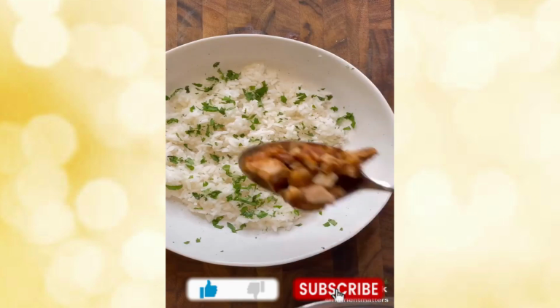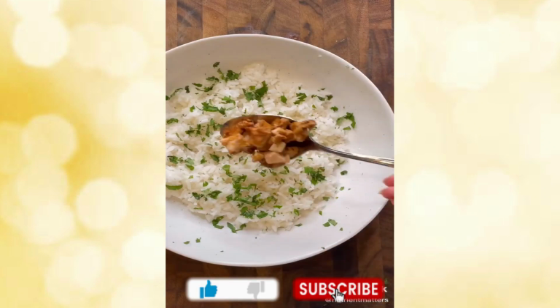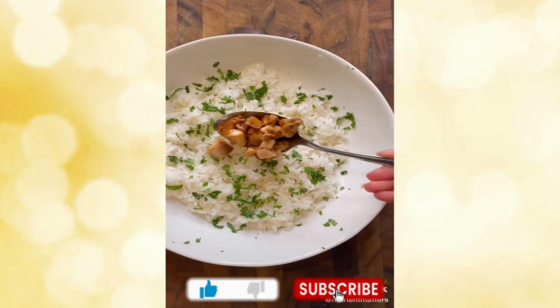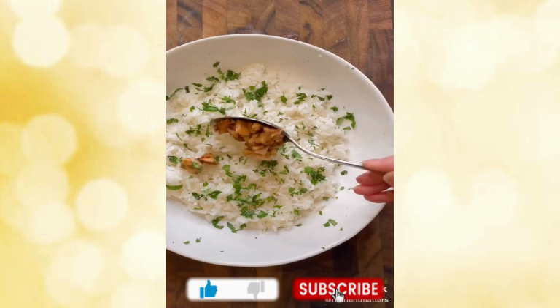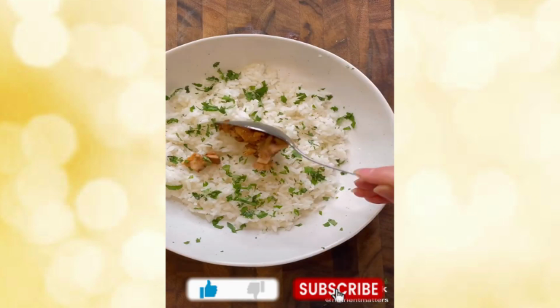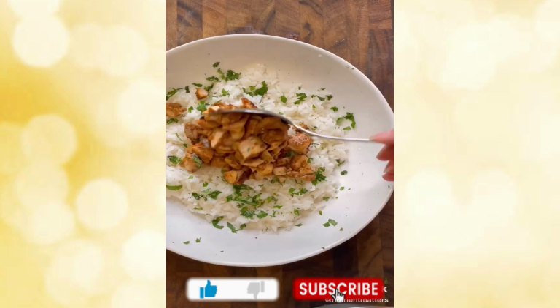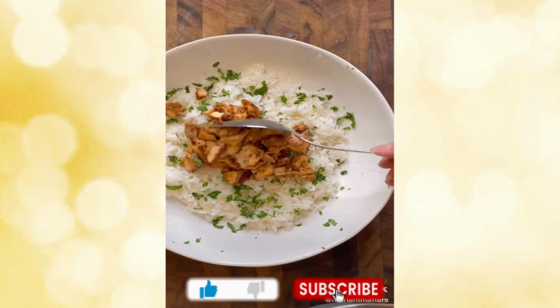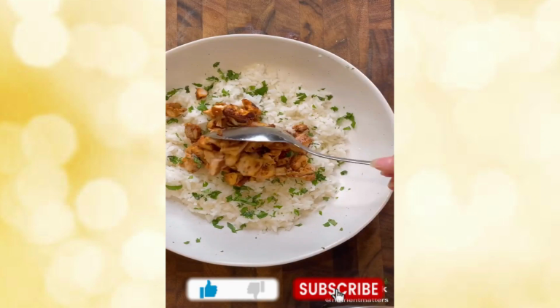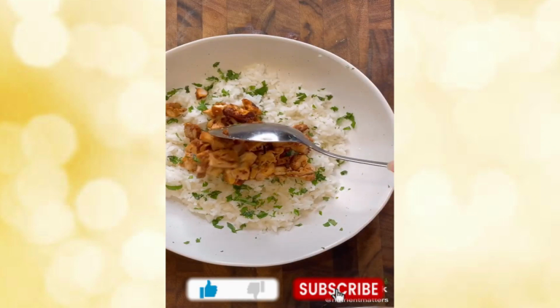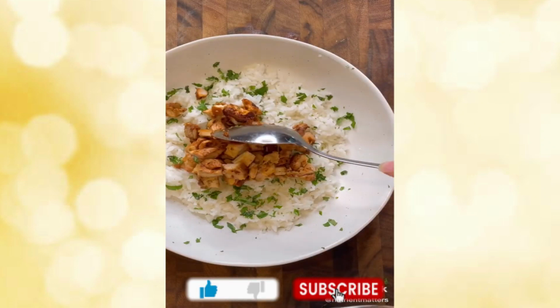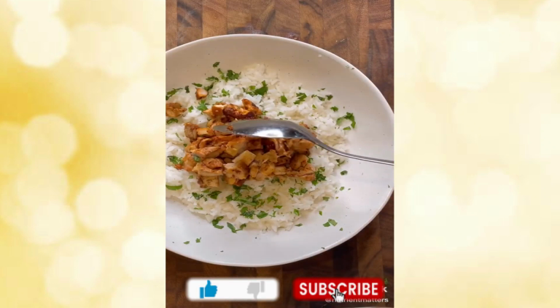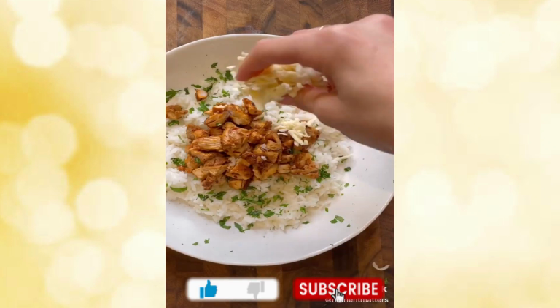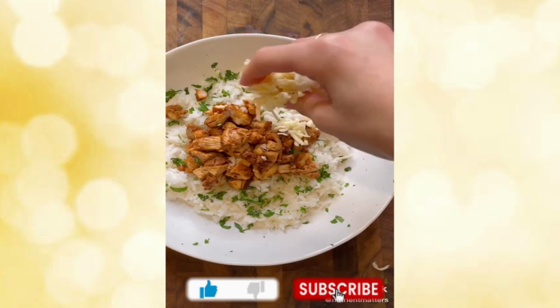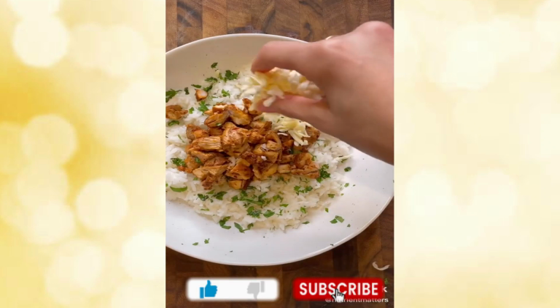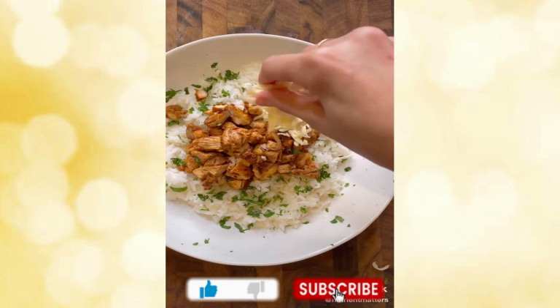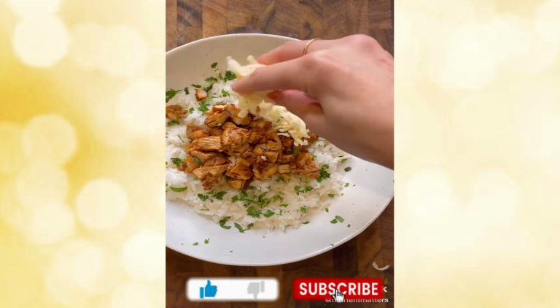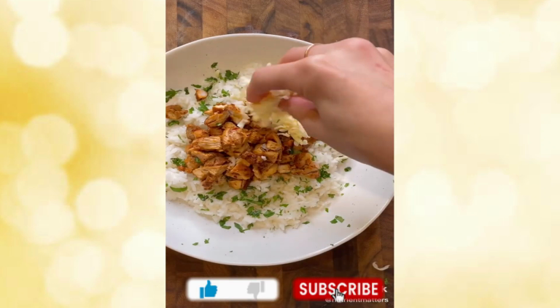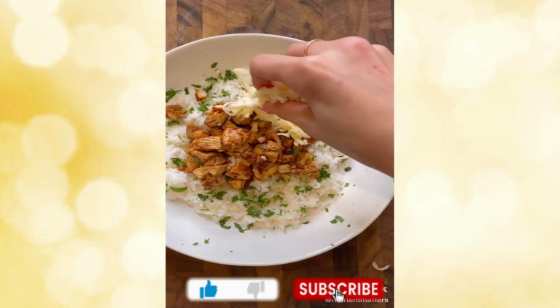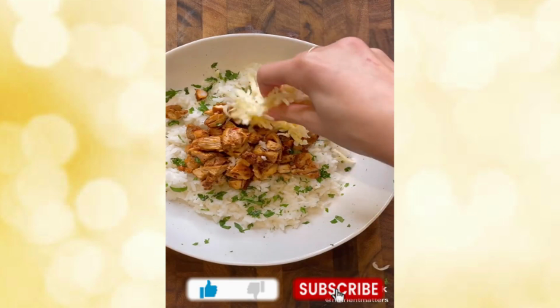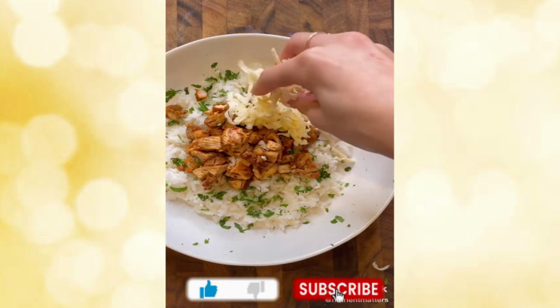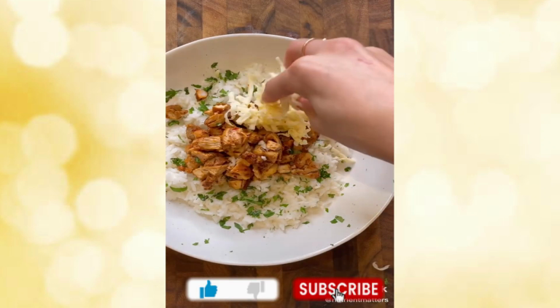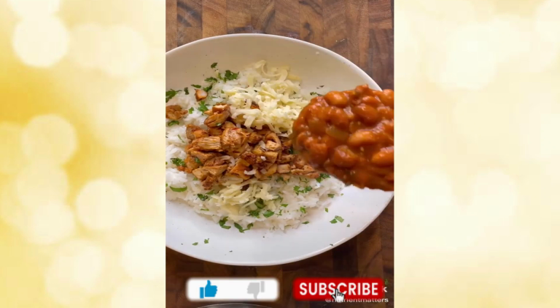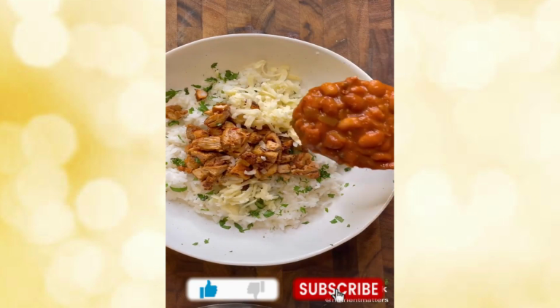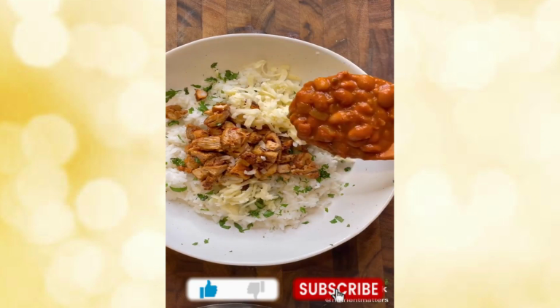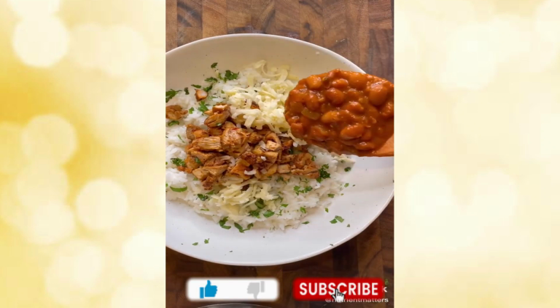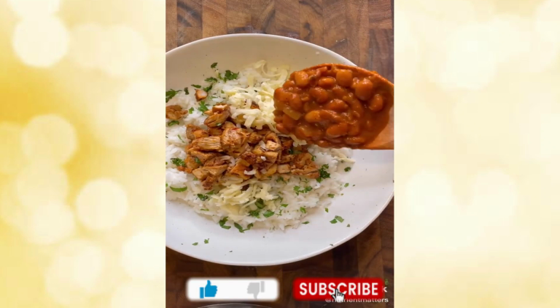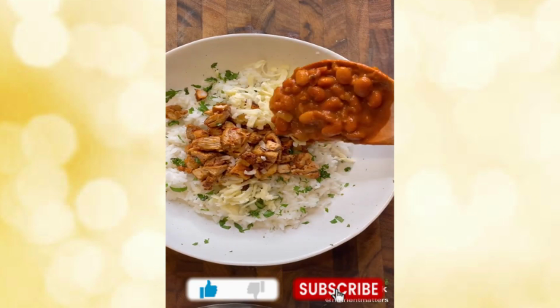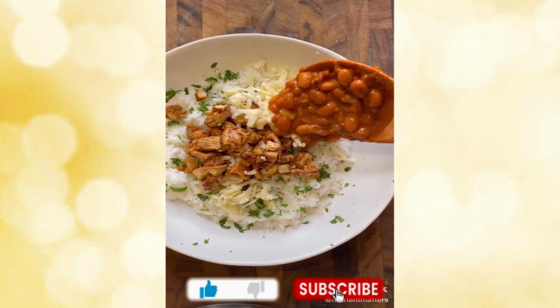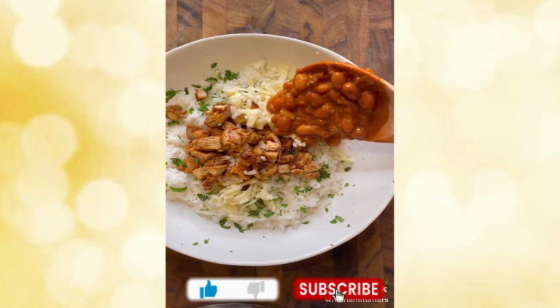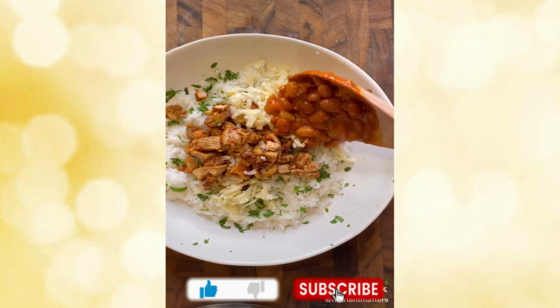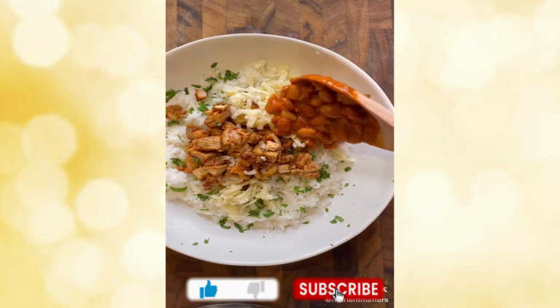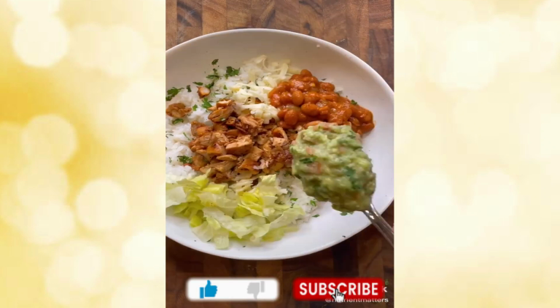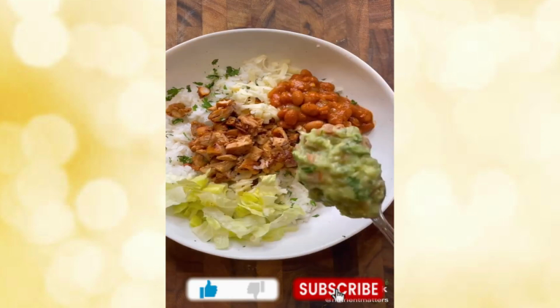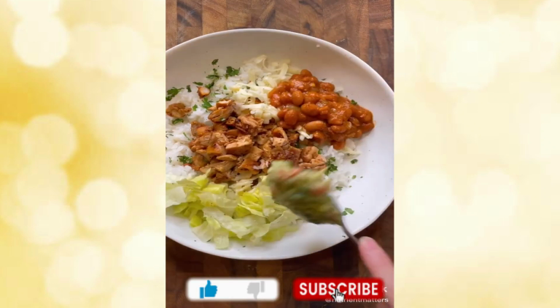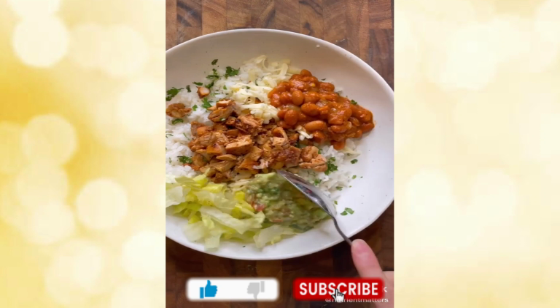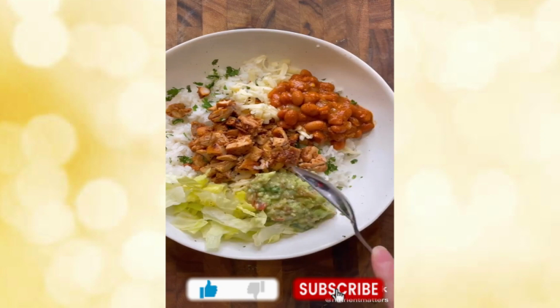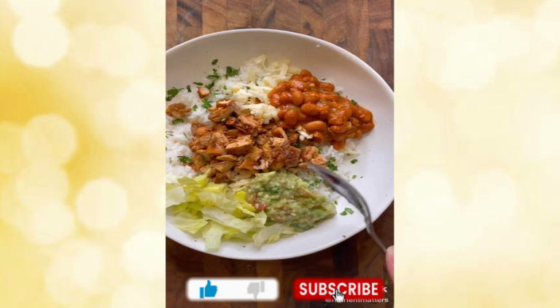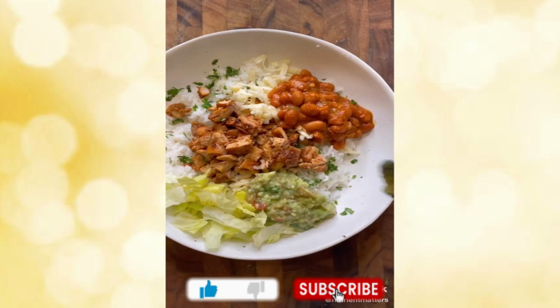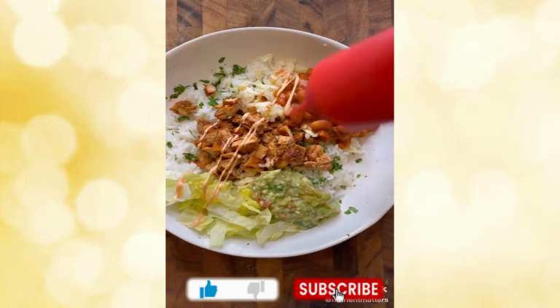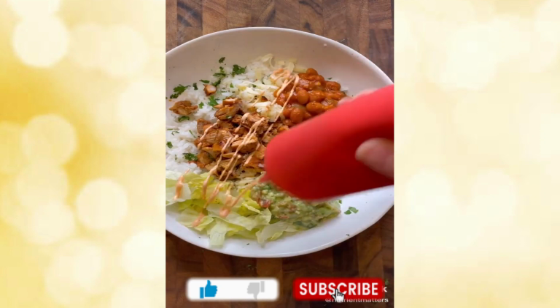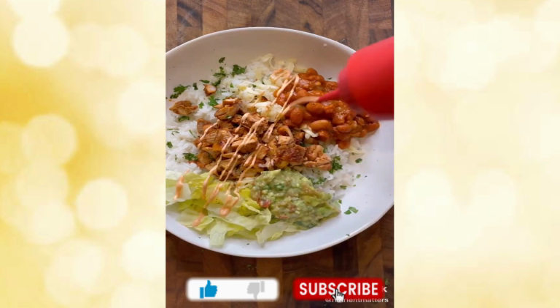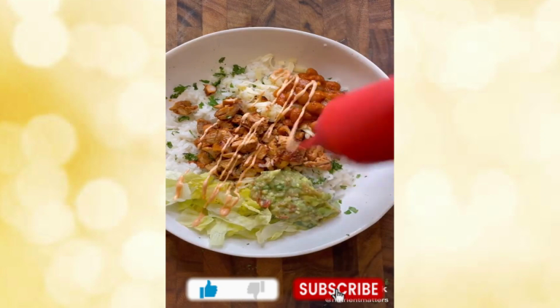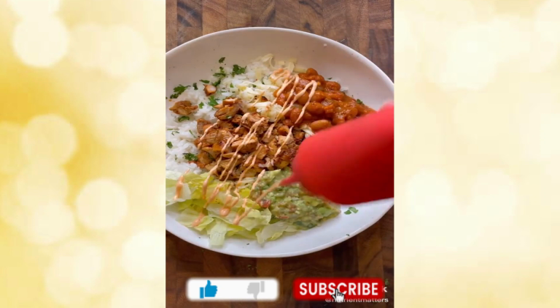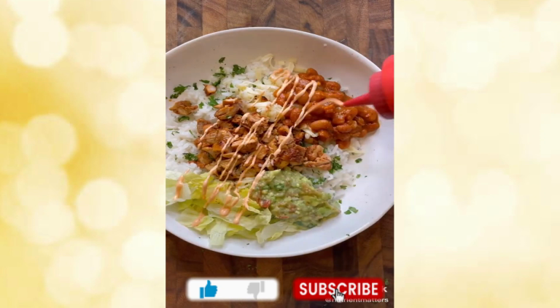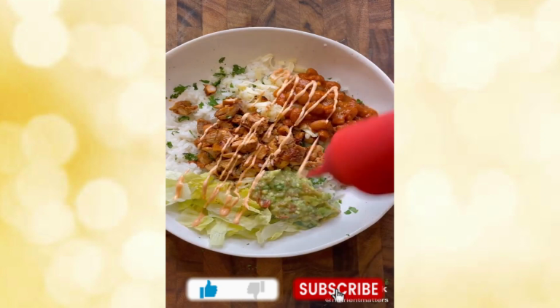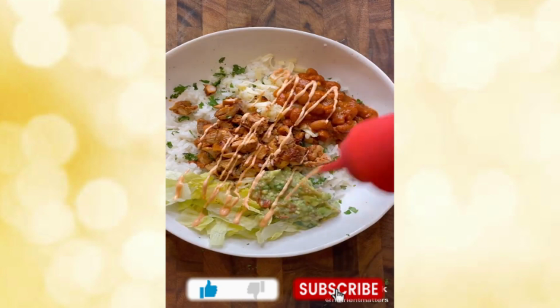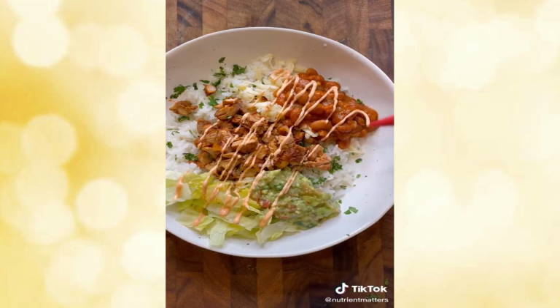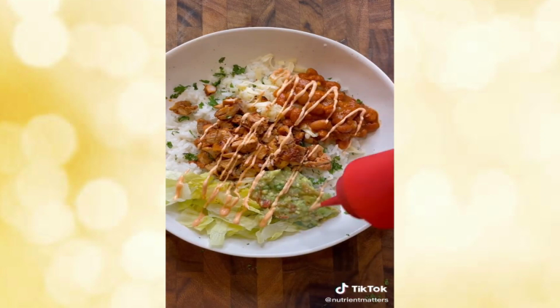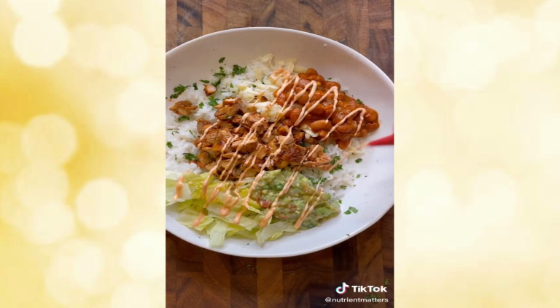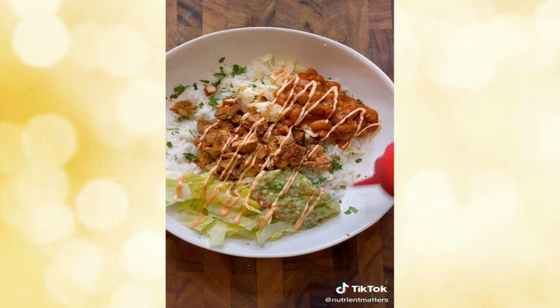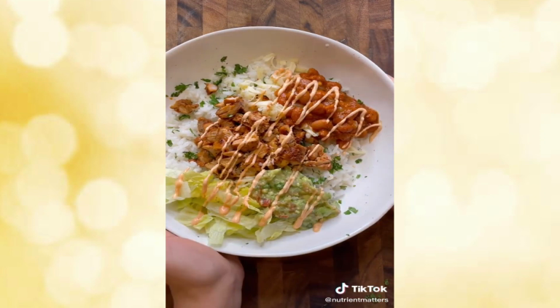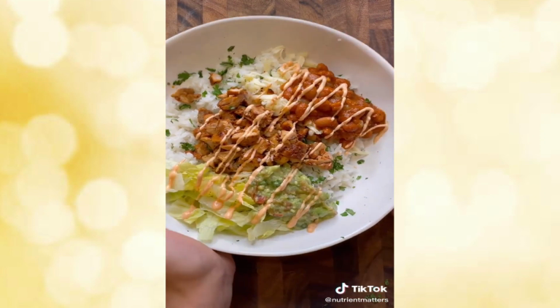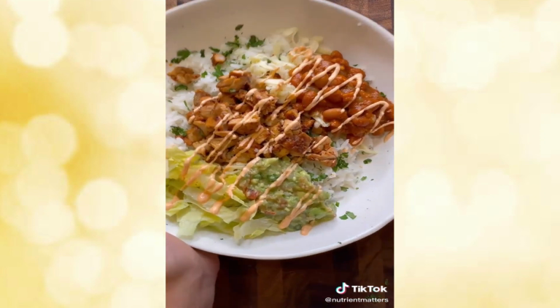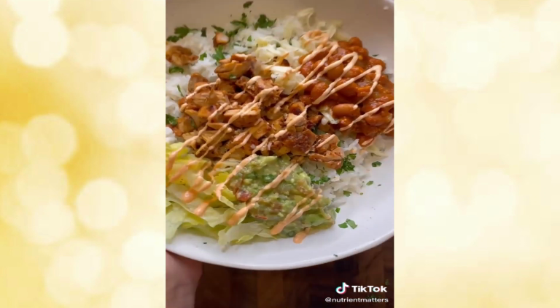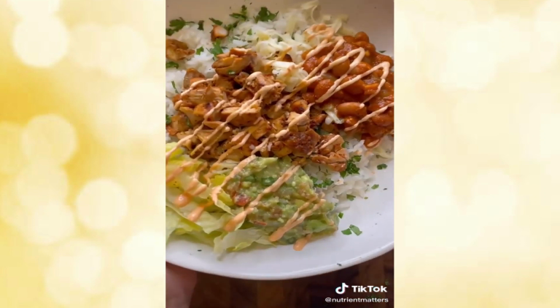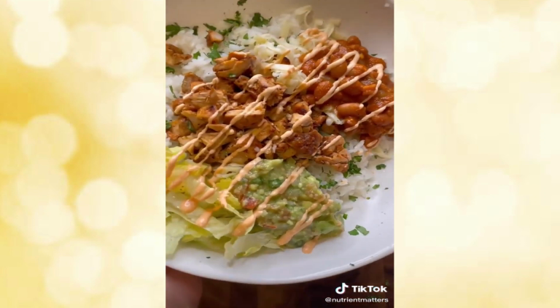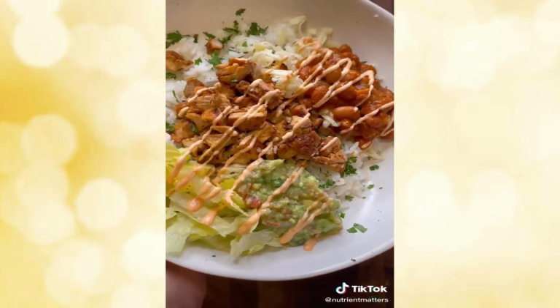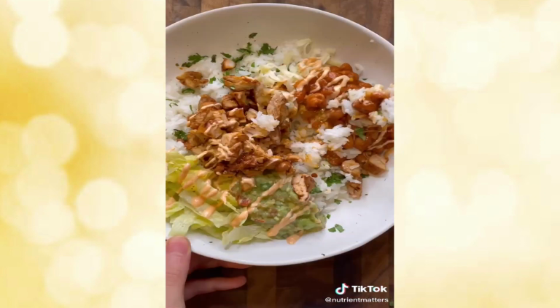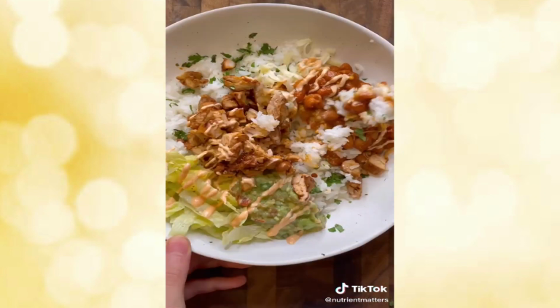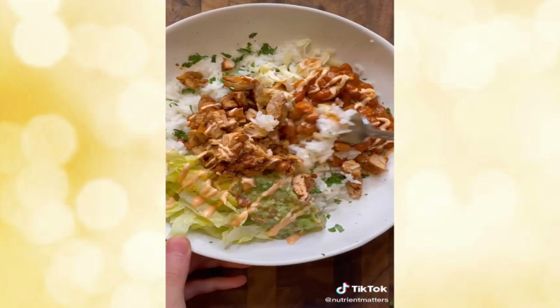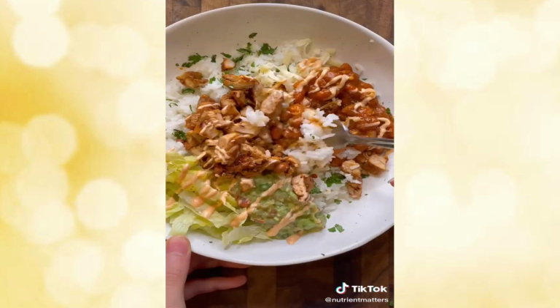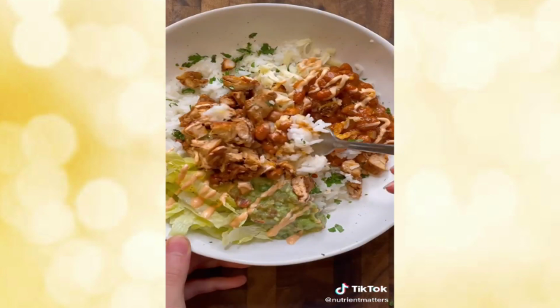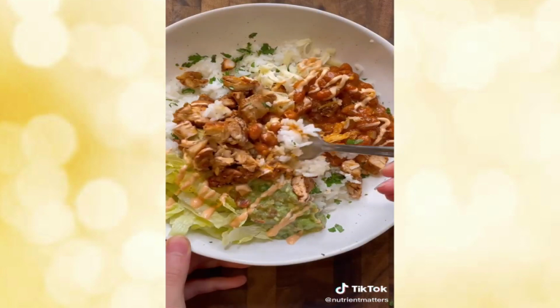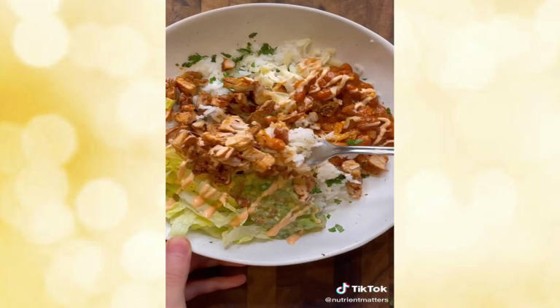Add in the chopped chipotle chicken along with some cheese, pinto beans, guacamole, and lettuce. Finish off with spicy mayo and it's ready to enjoy.